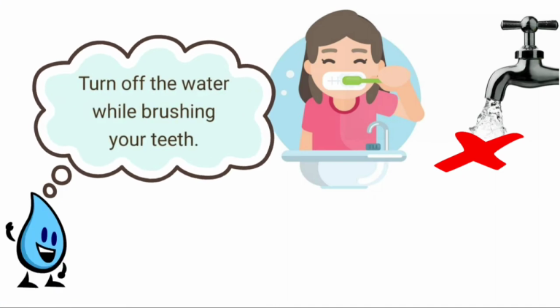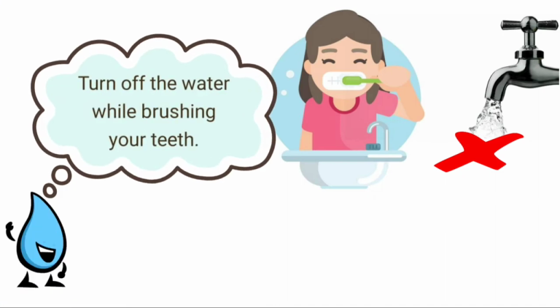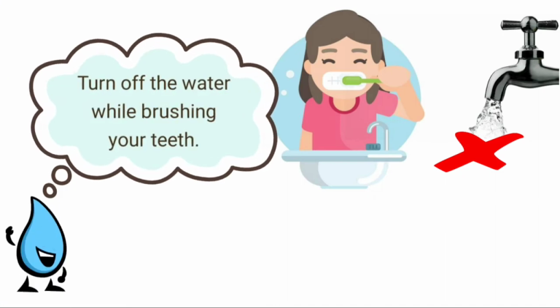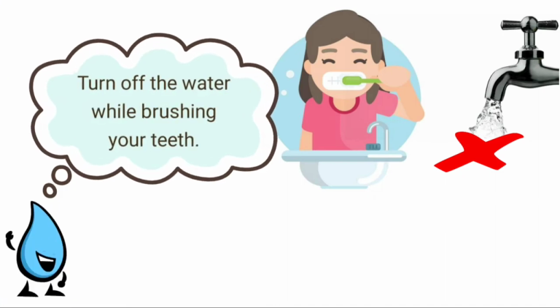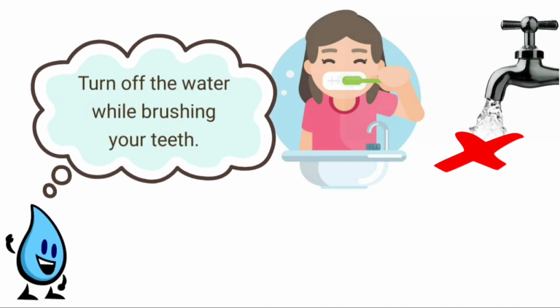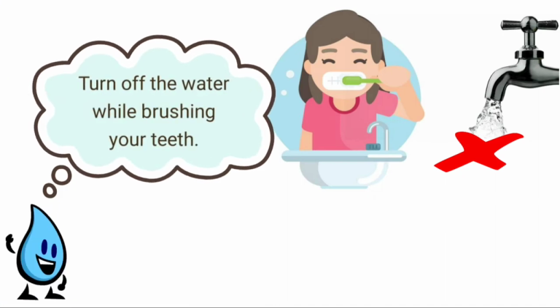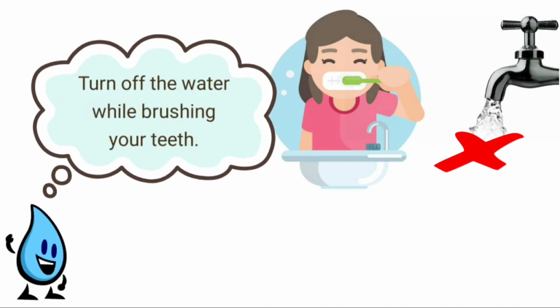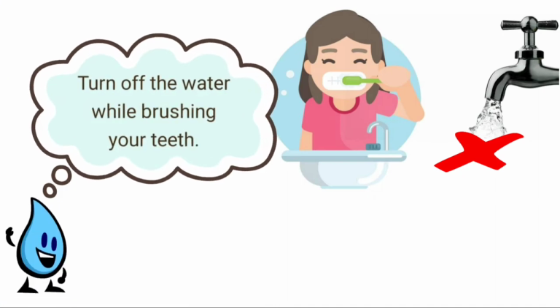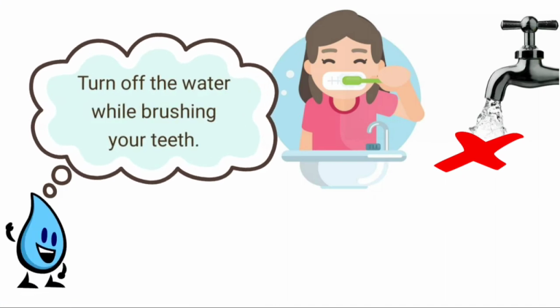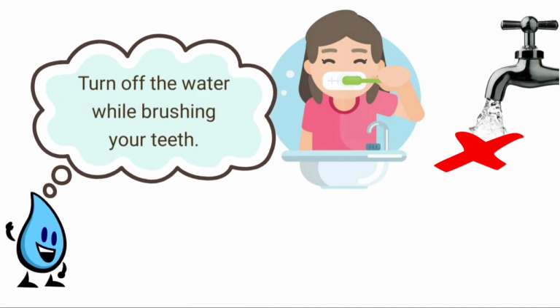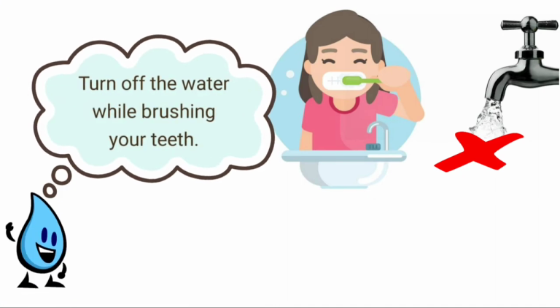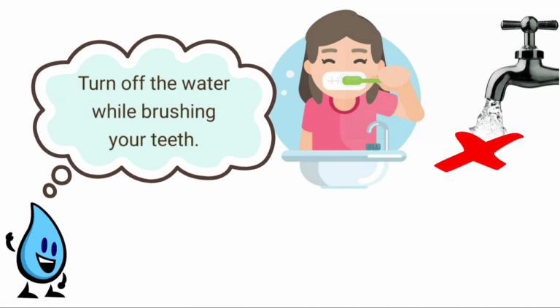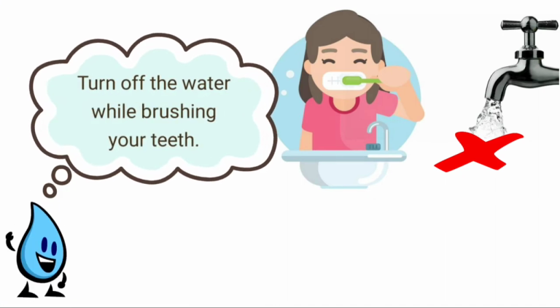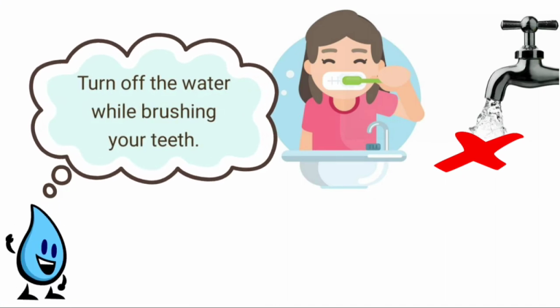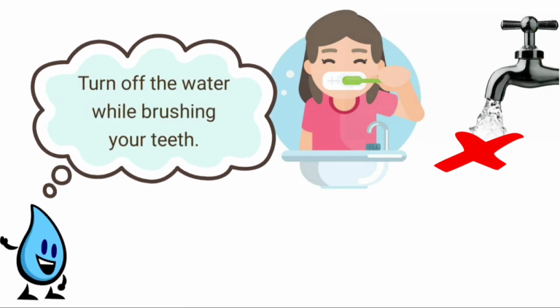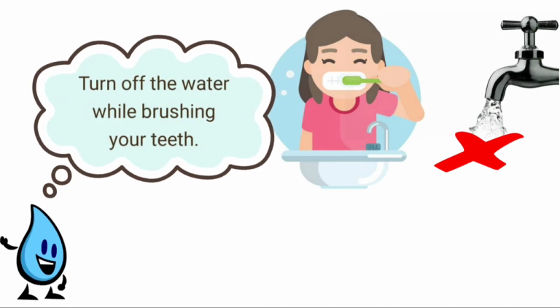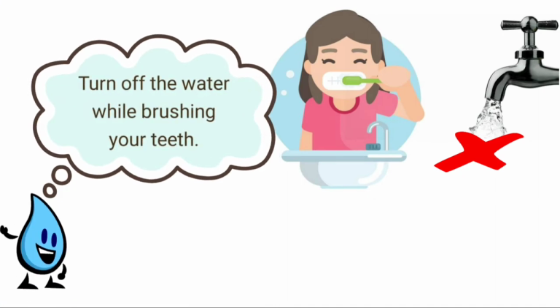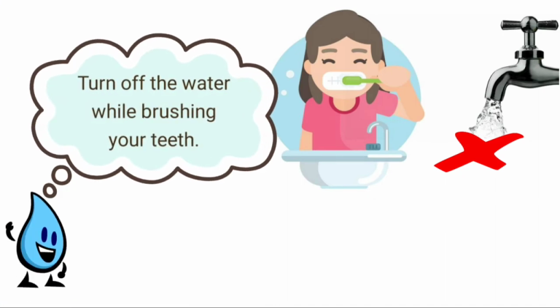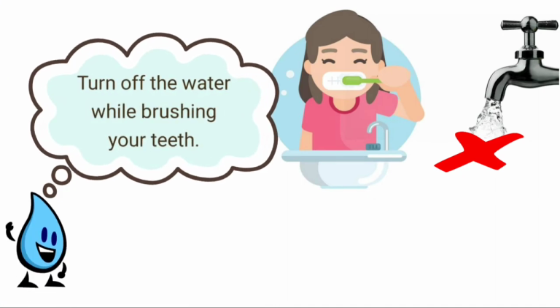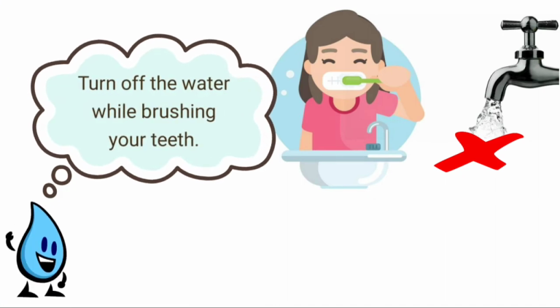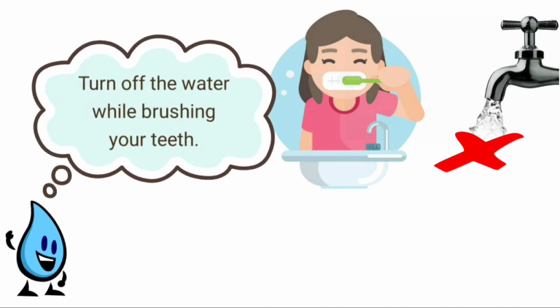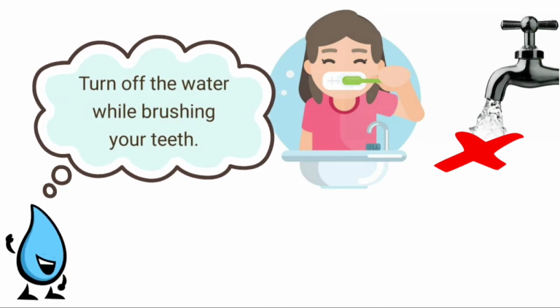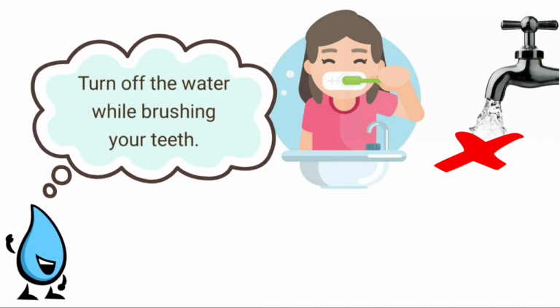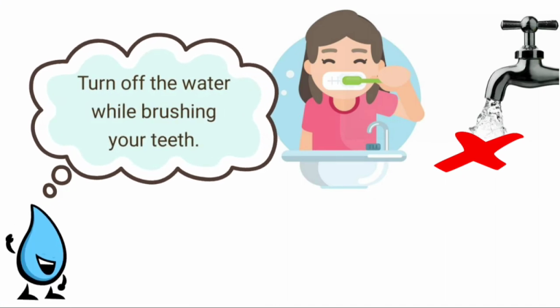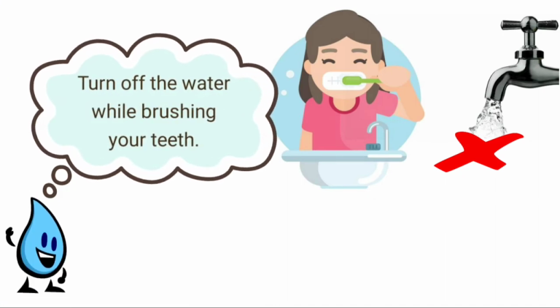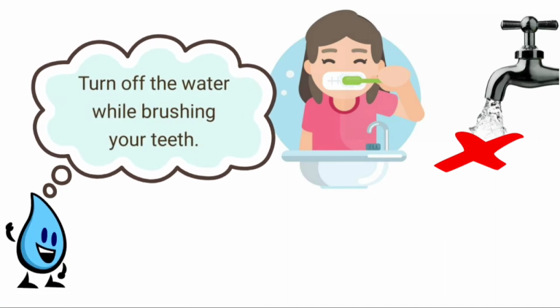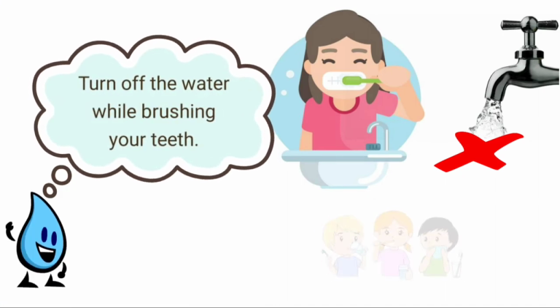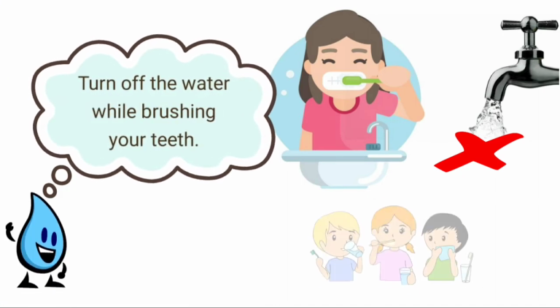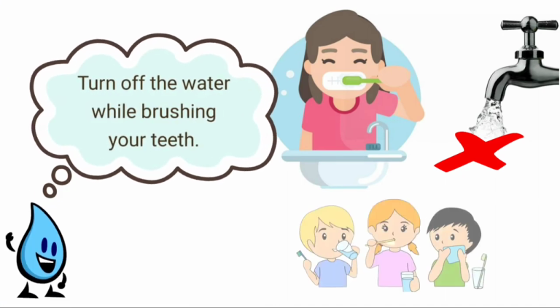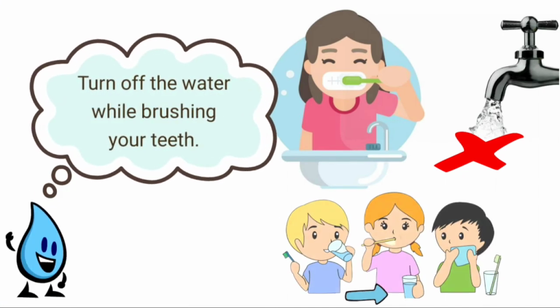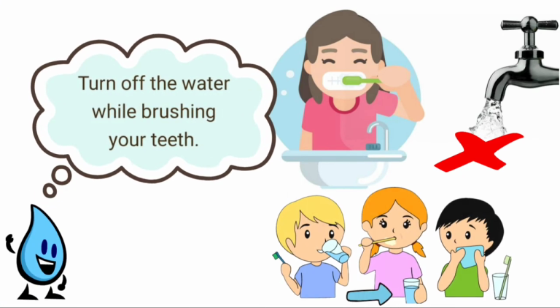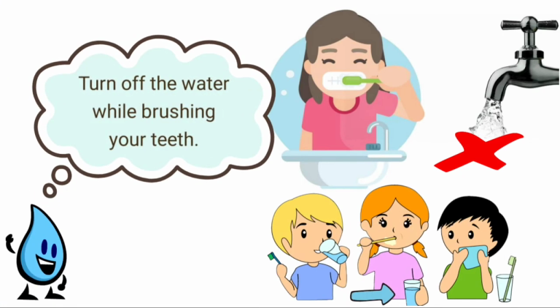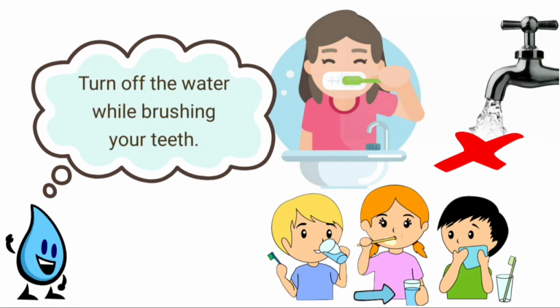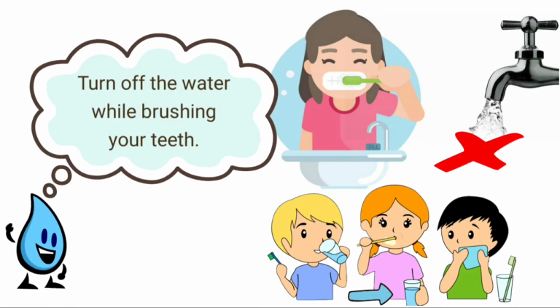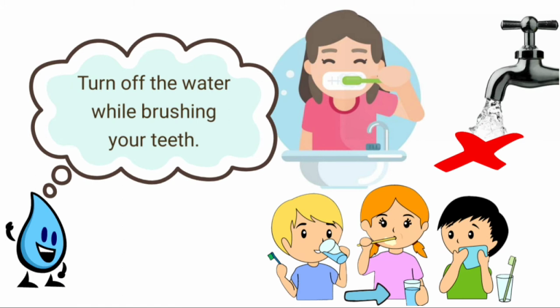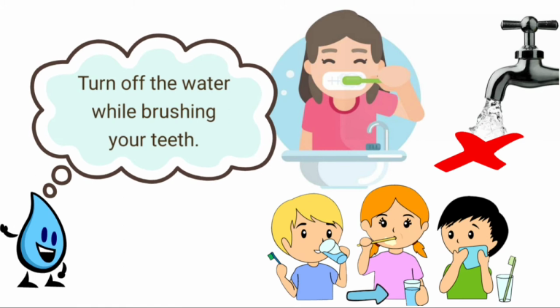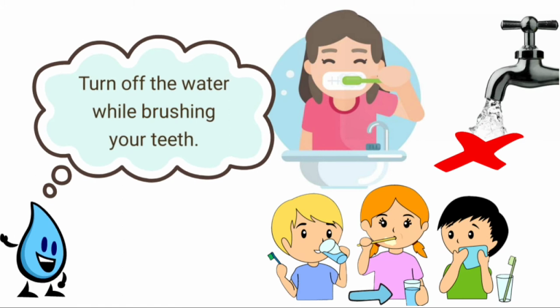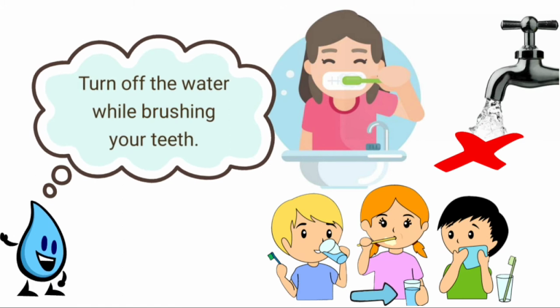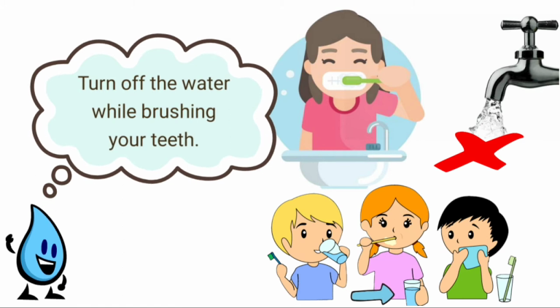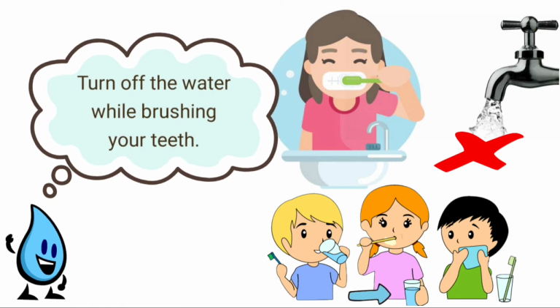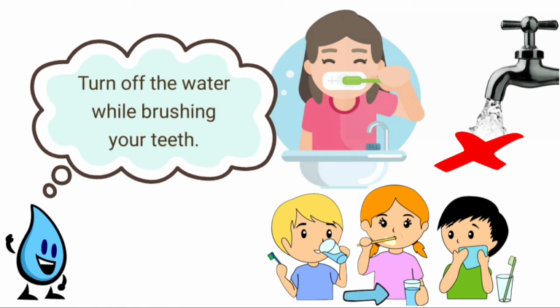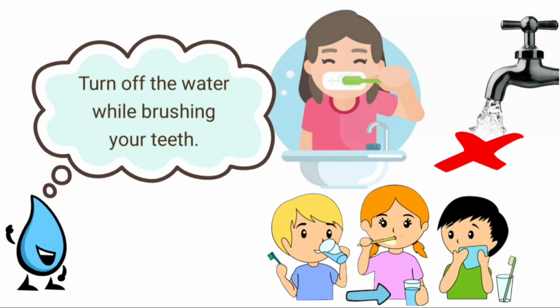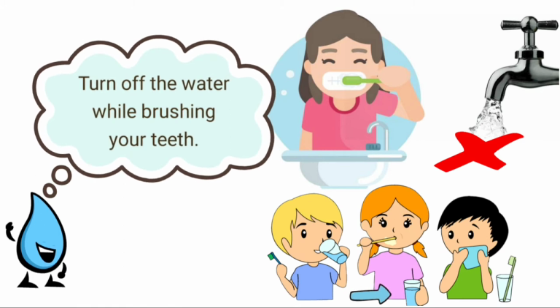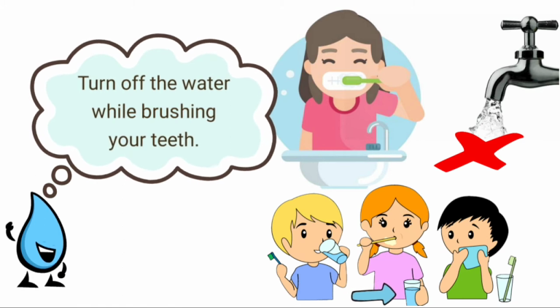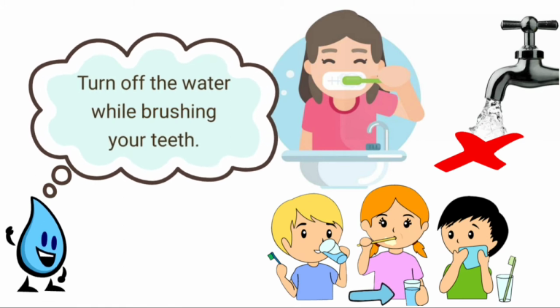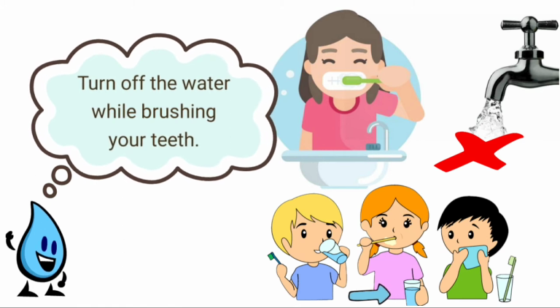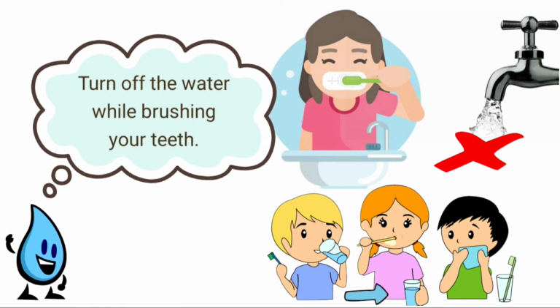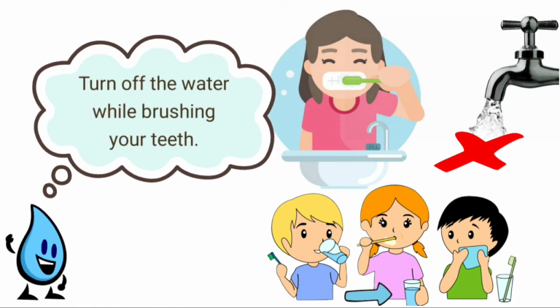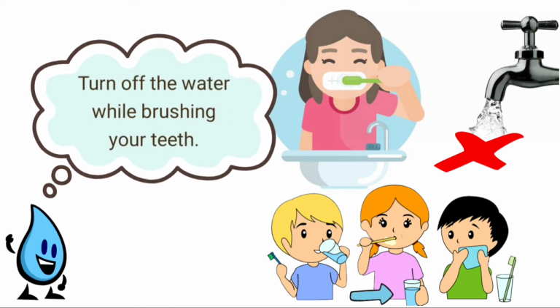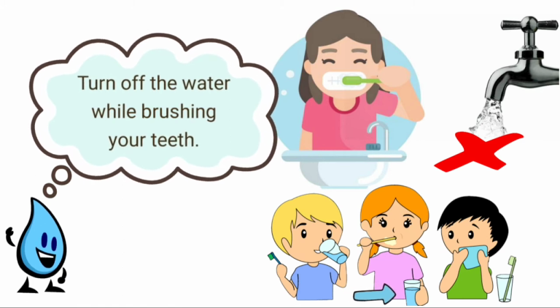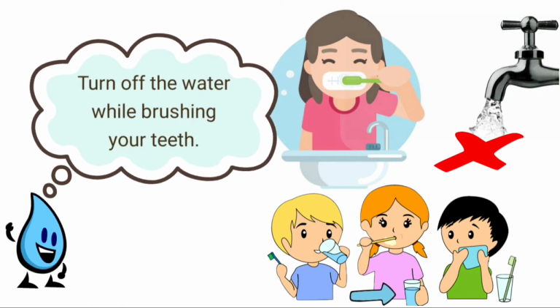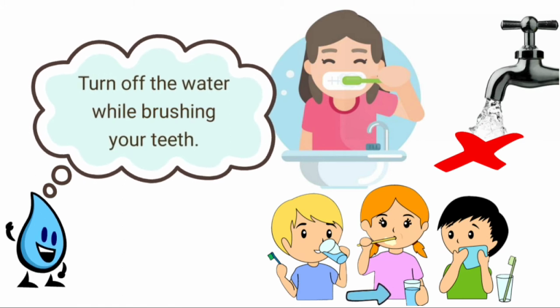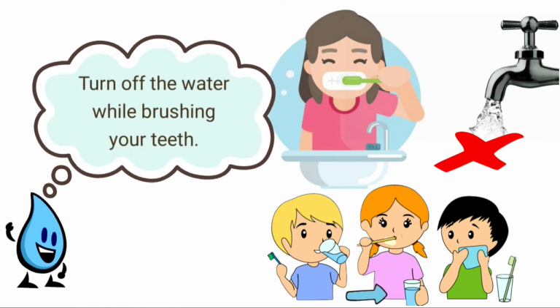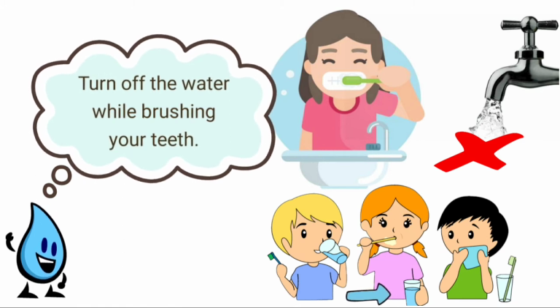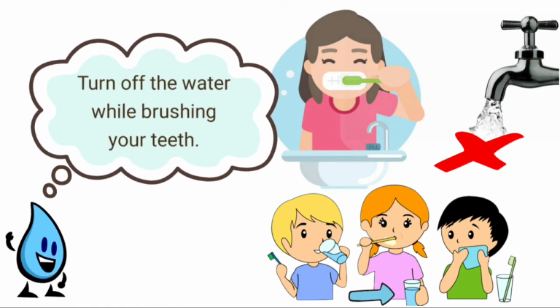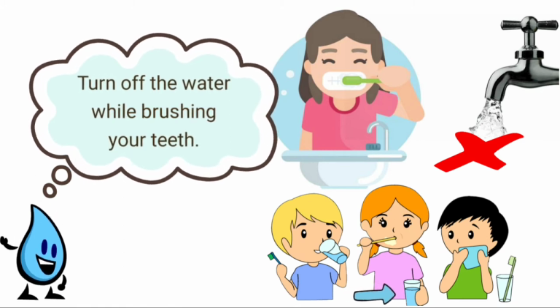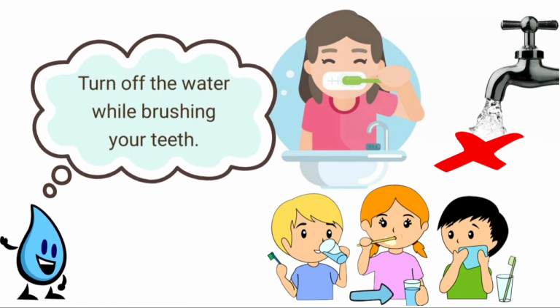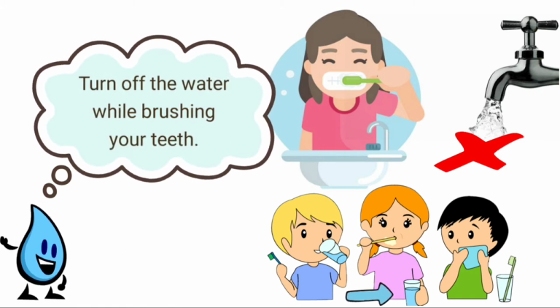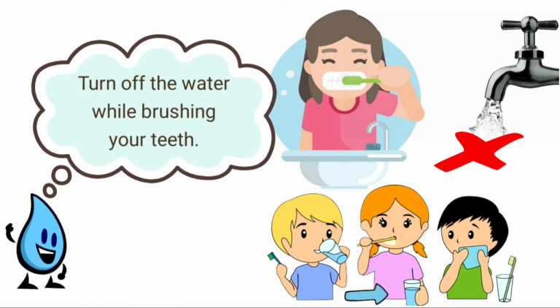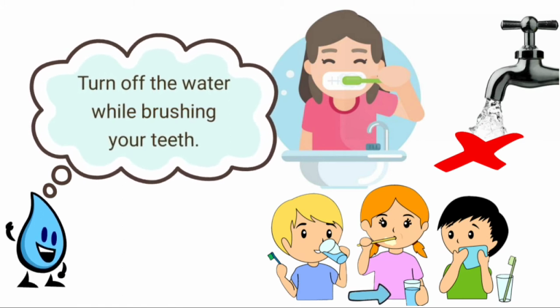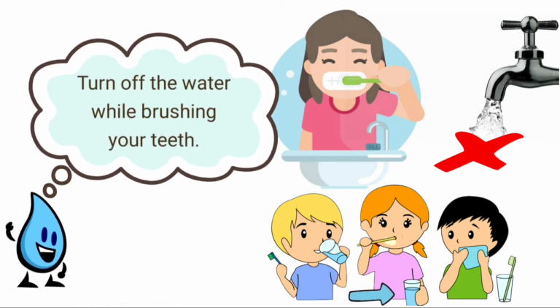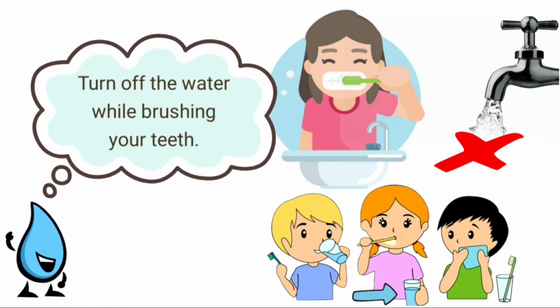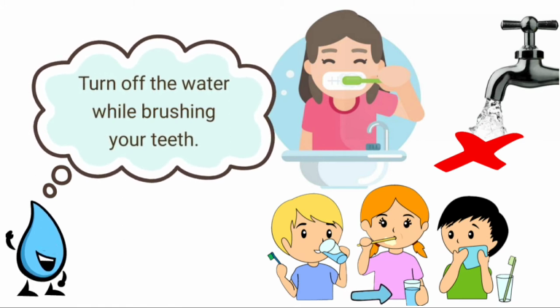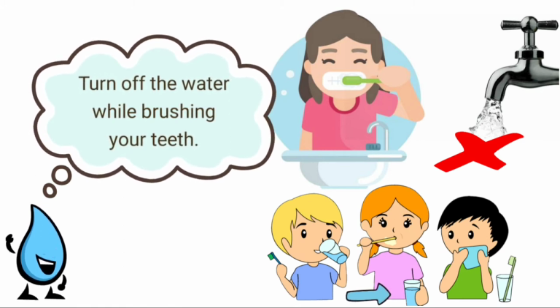Turn off the water while brushing your teeth. Or, you can also use a glass when brushing your teeth.